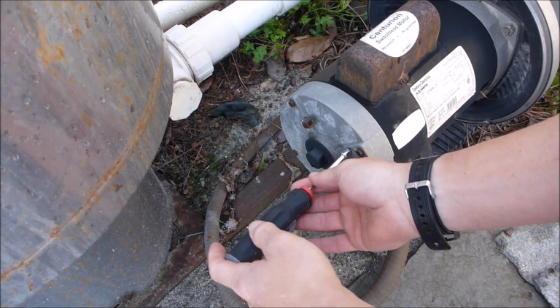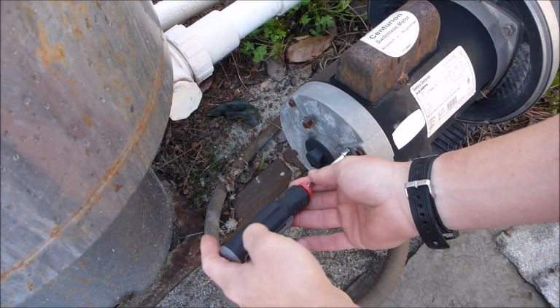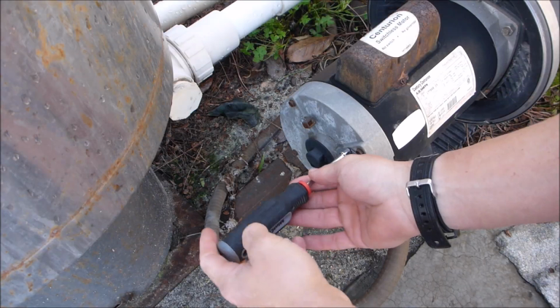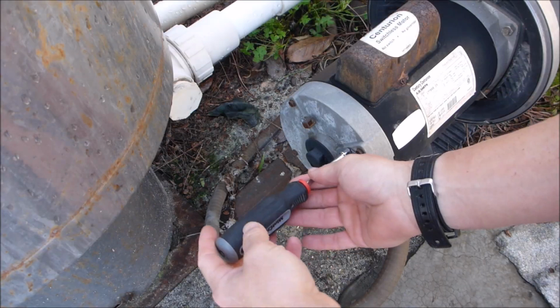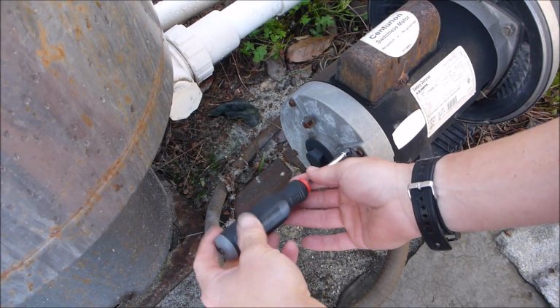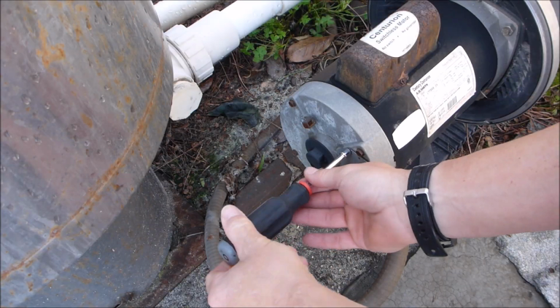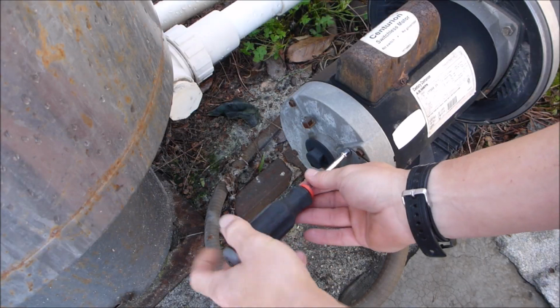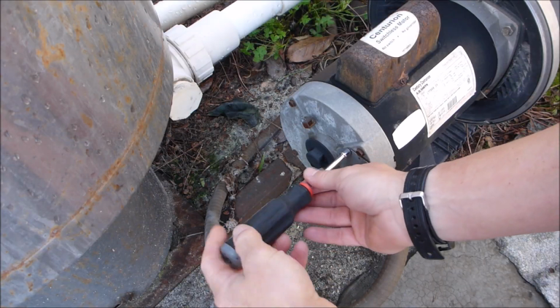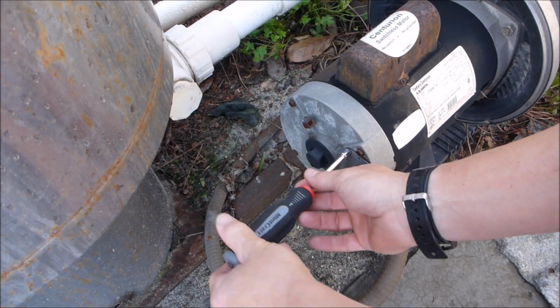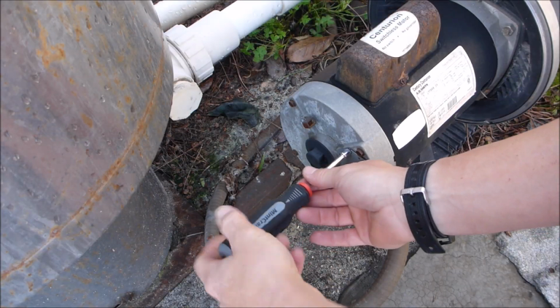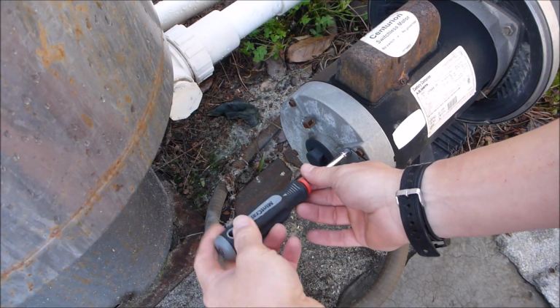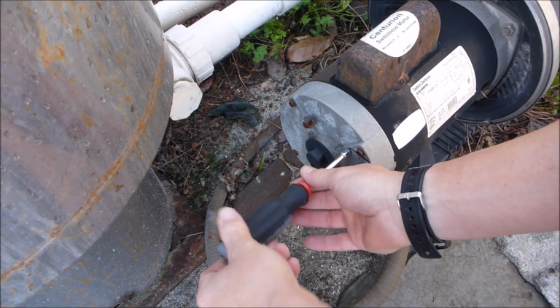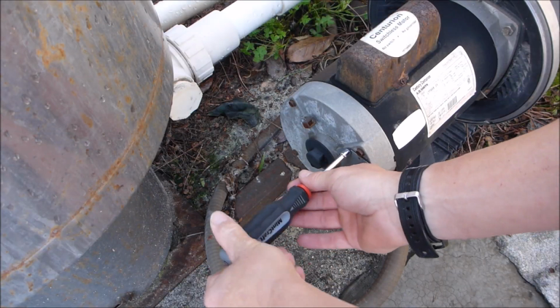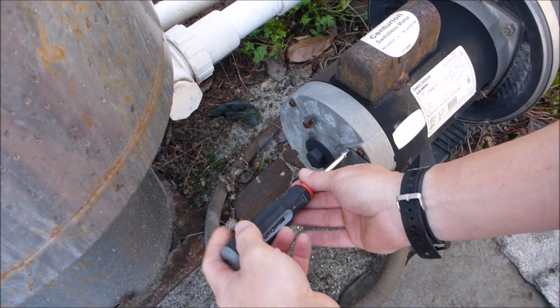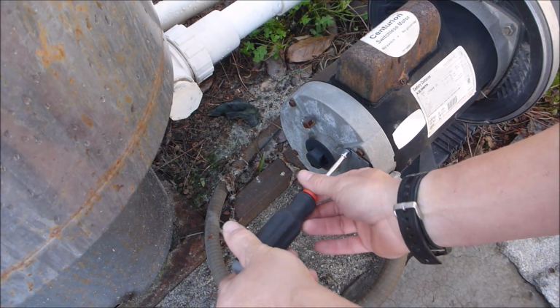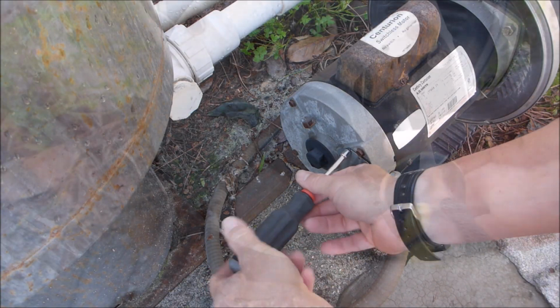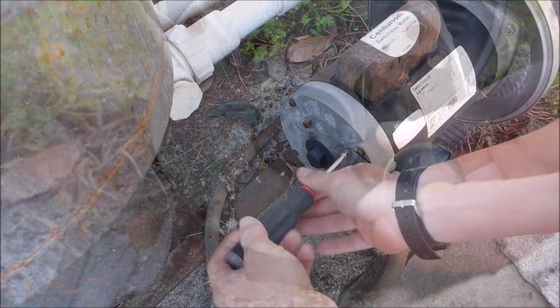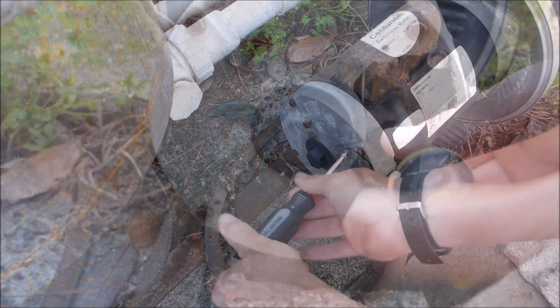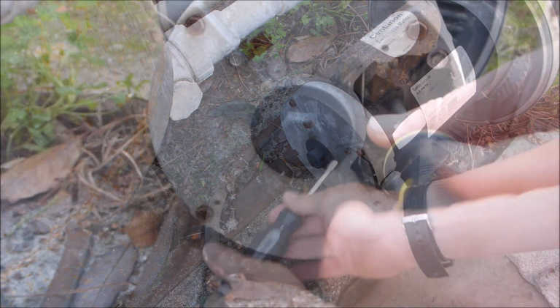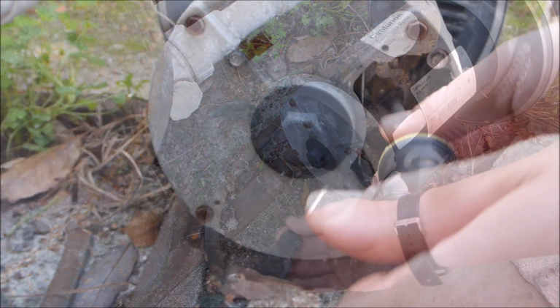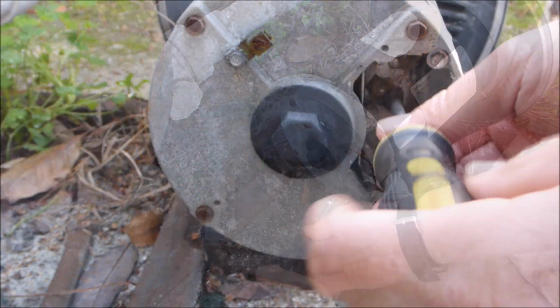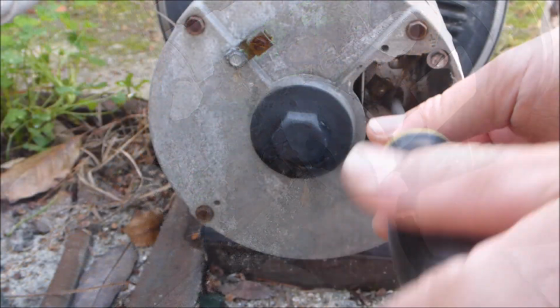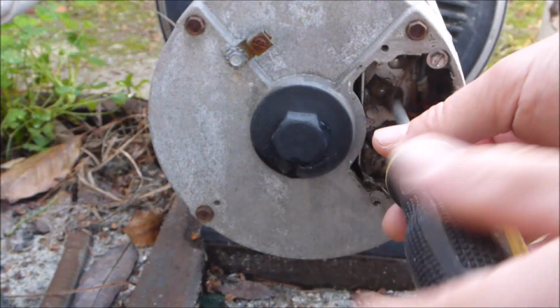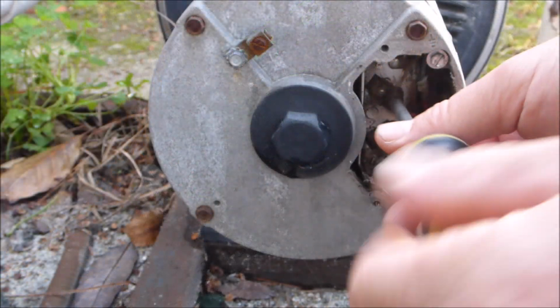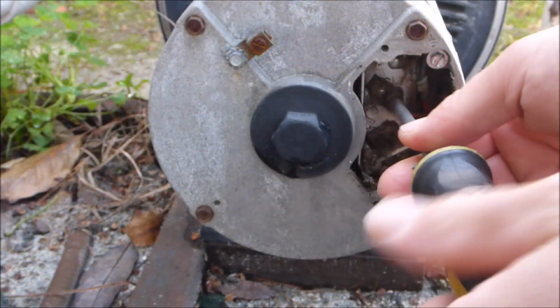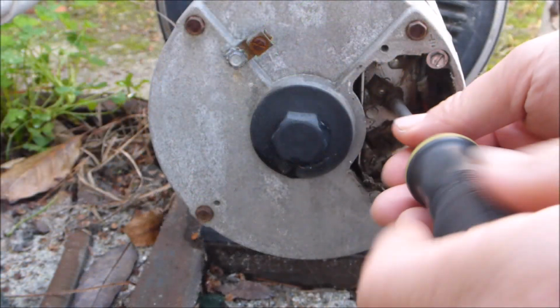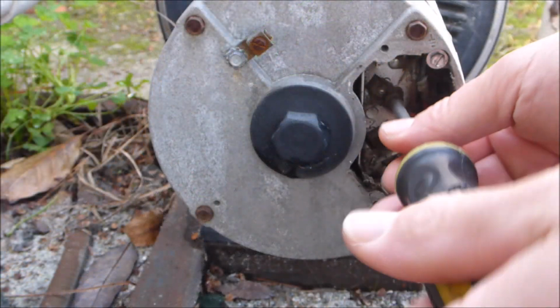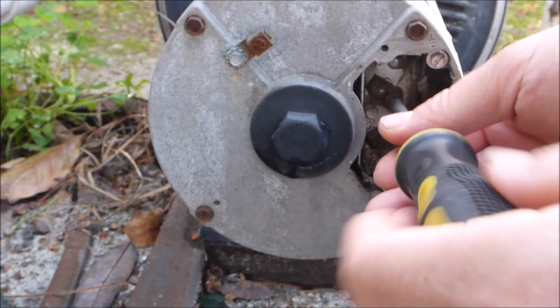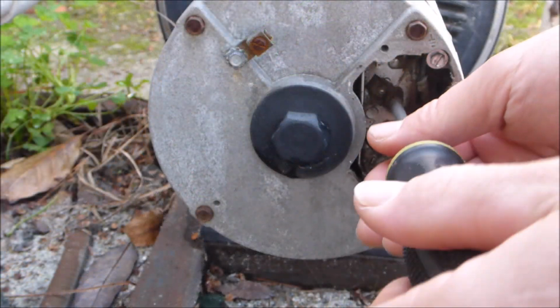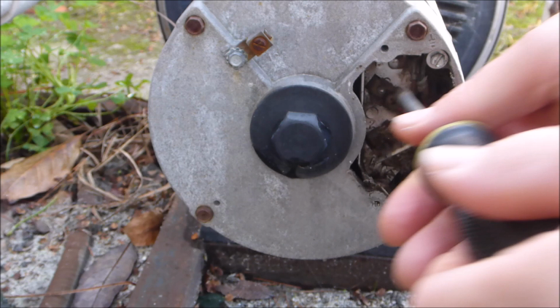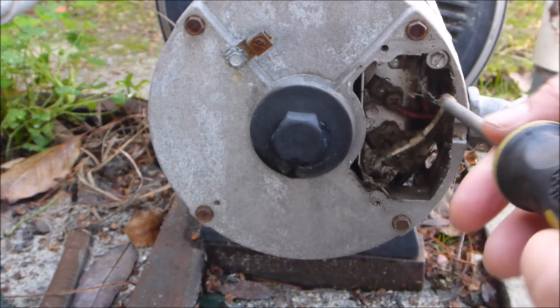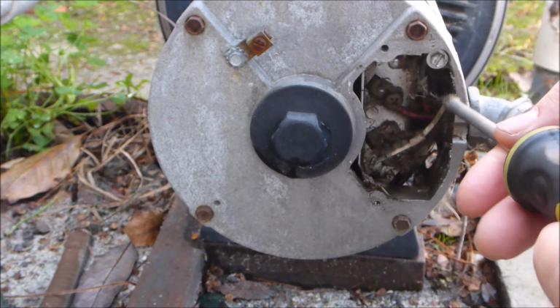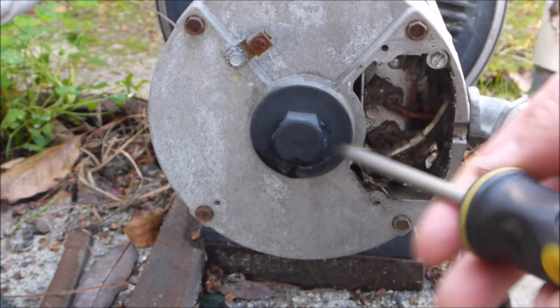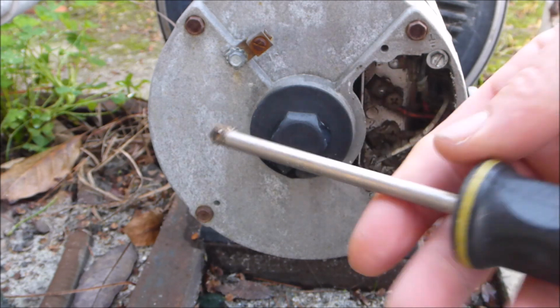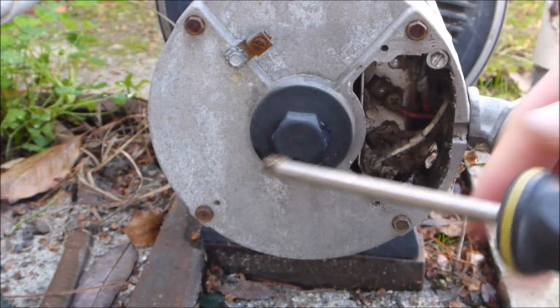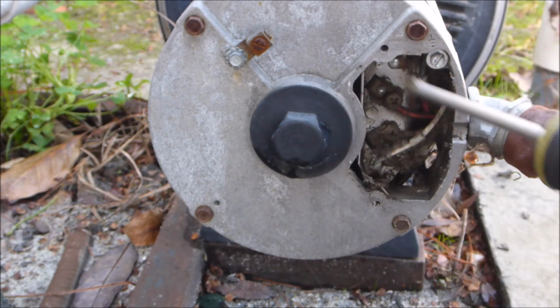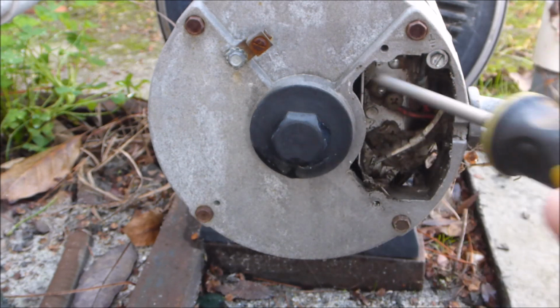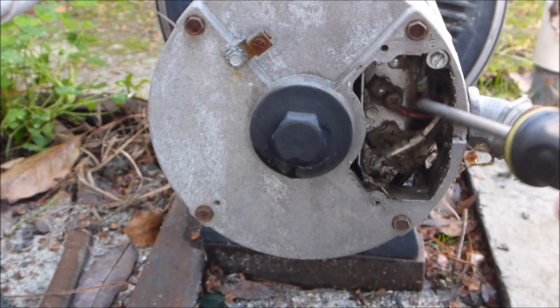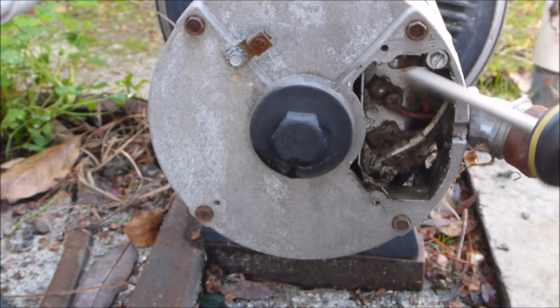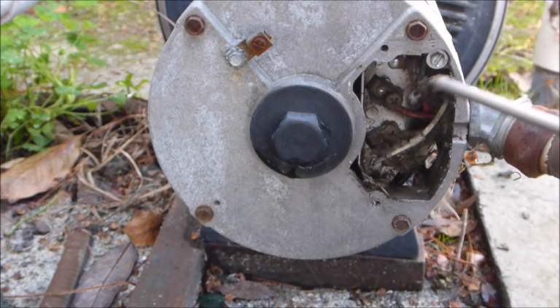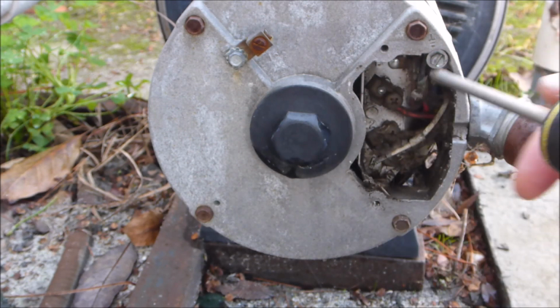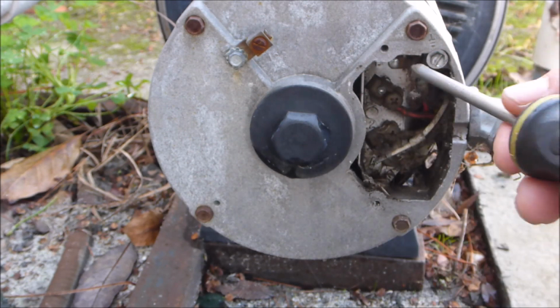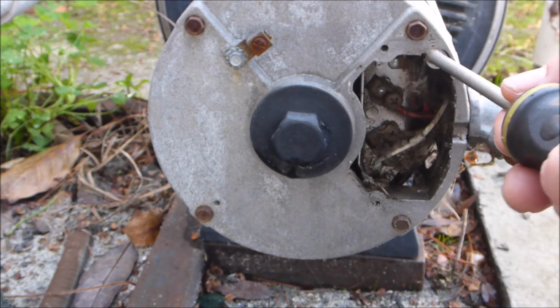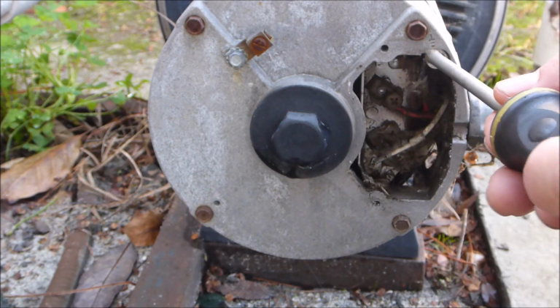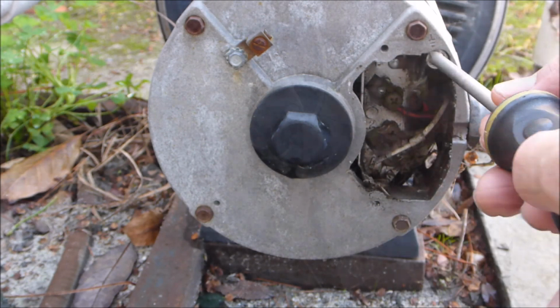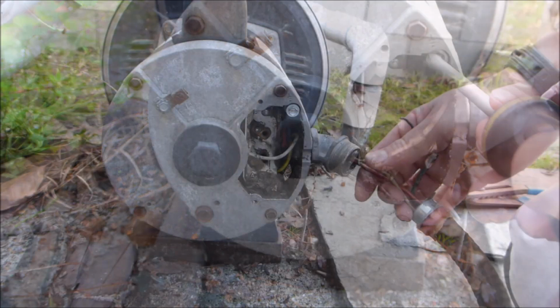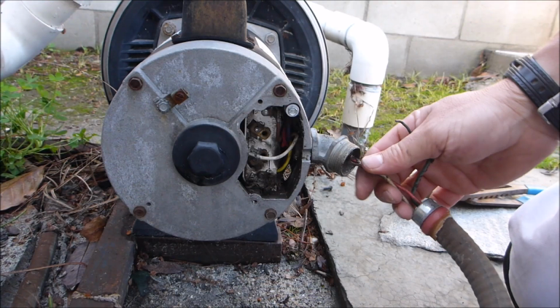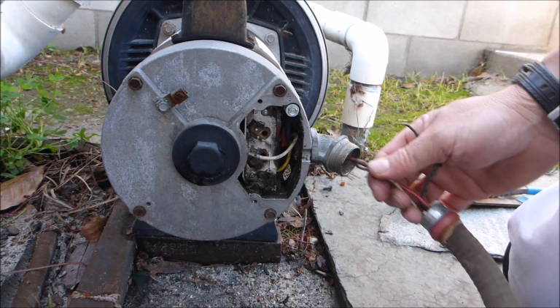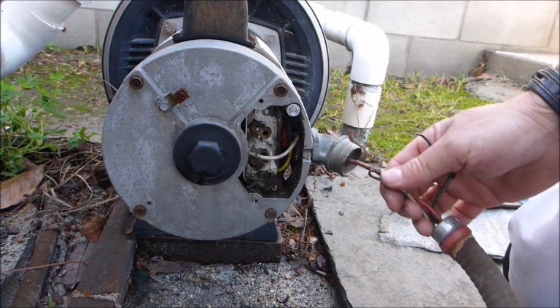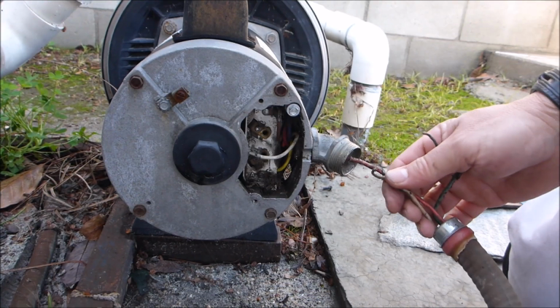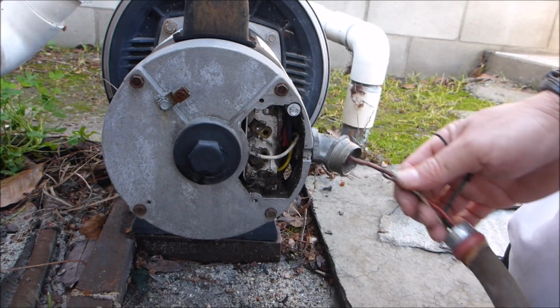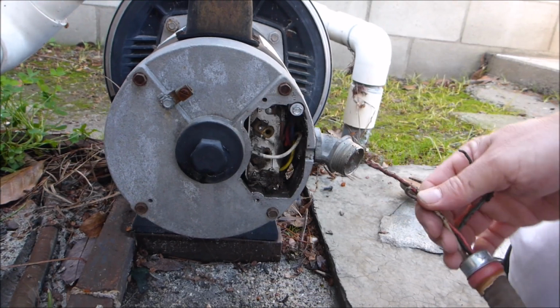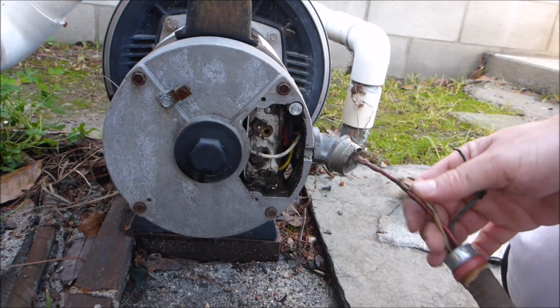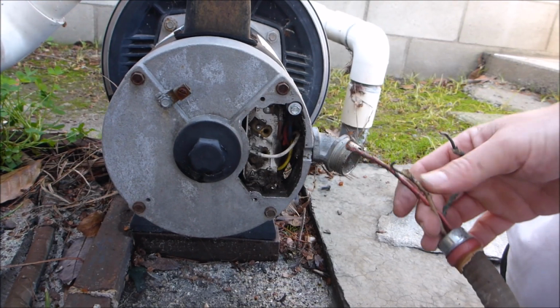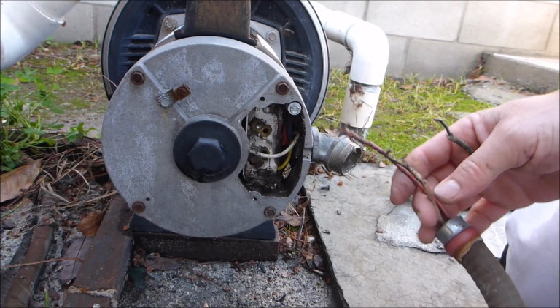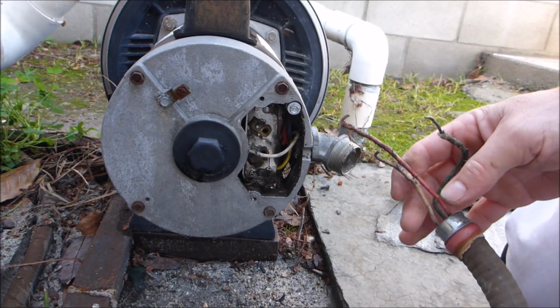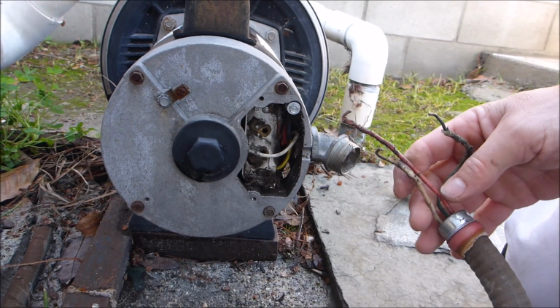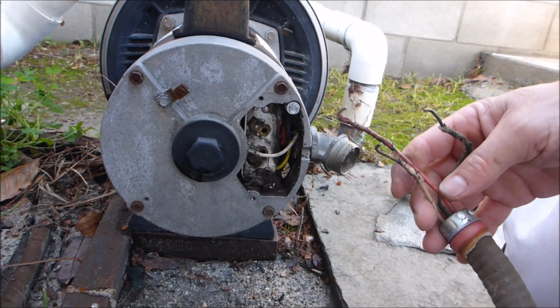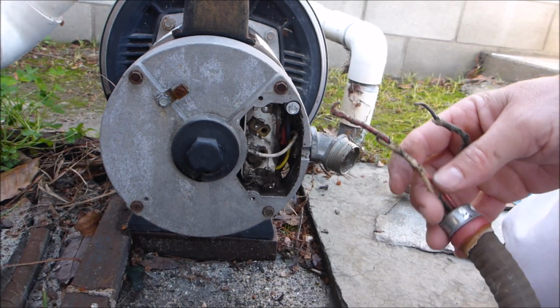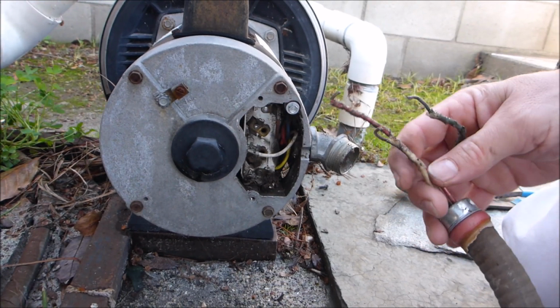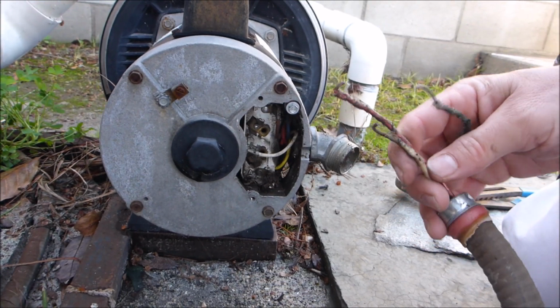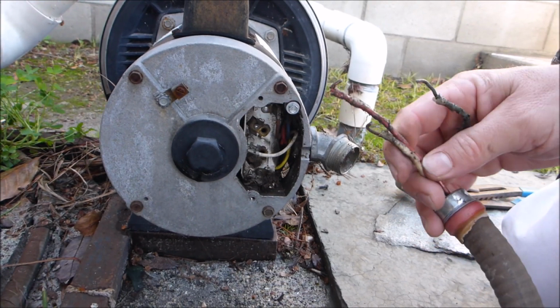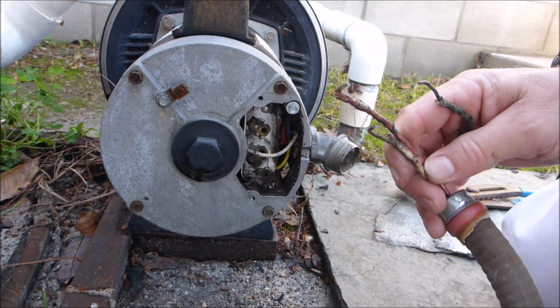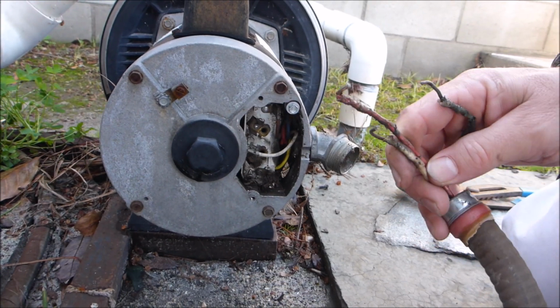I'm going to get the wires off the old pump. This is pretty easy. I'm going to unscrew these wires. I got the wires out.